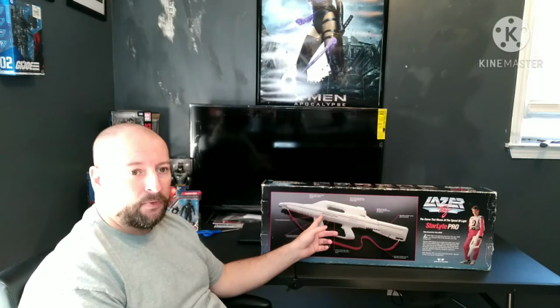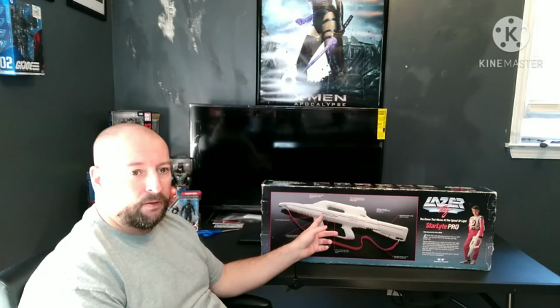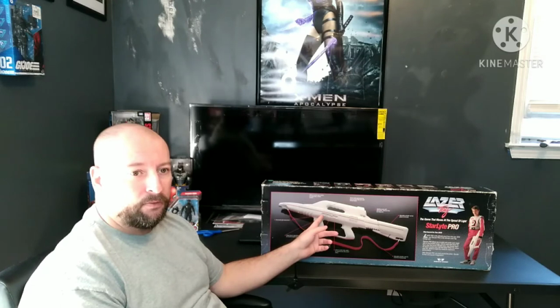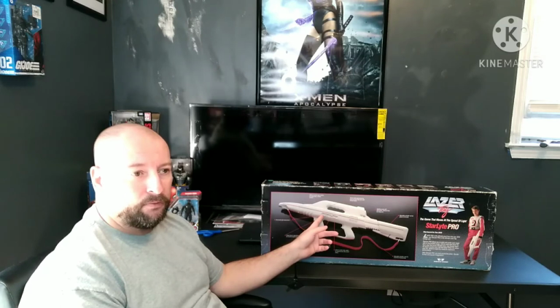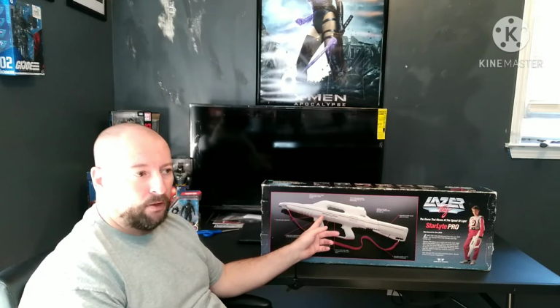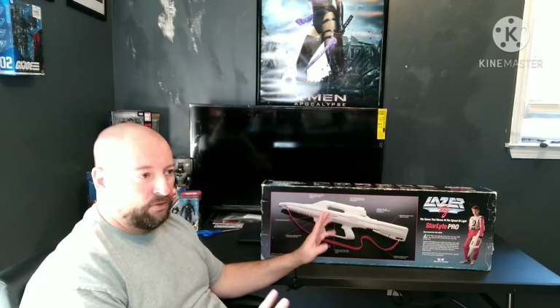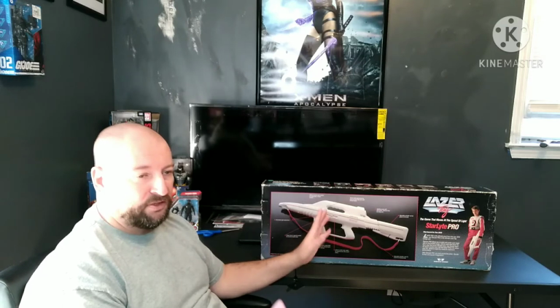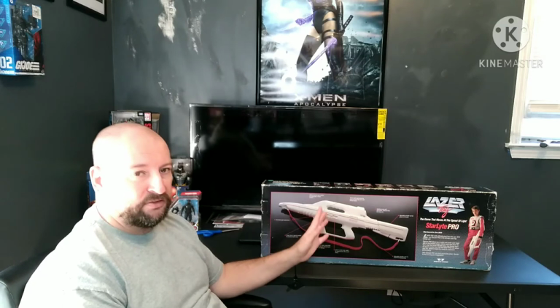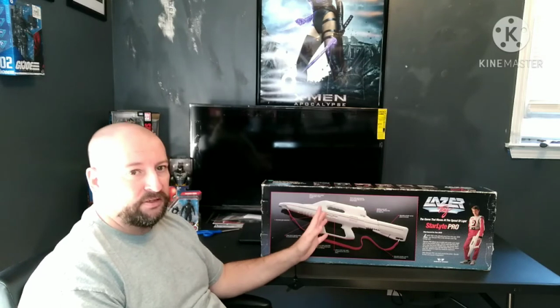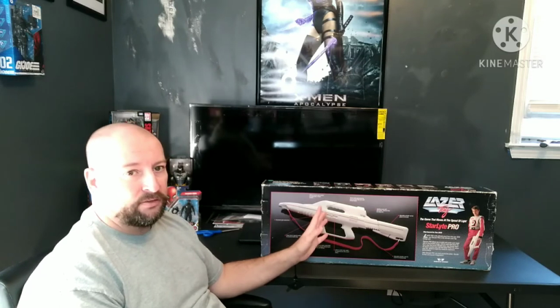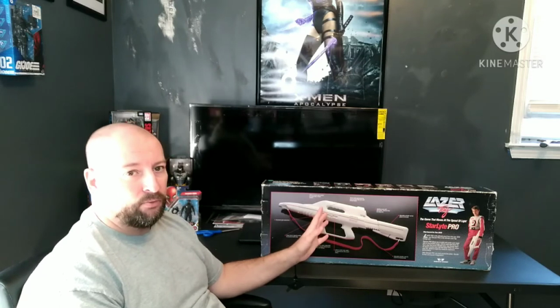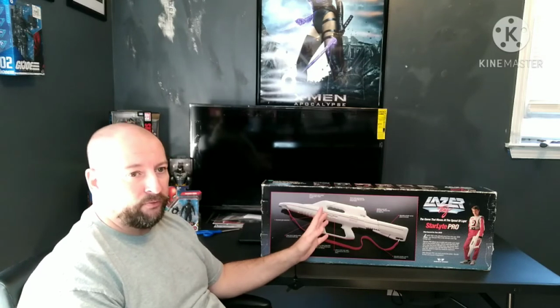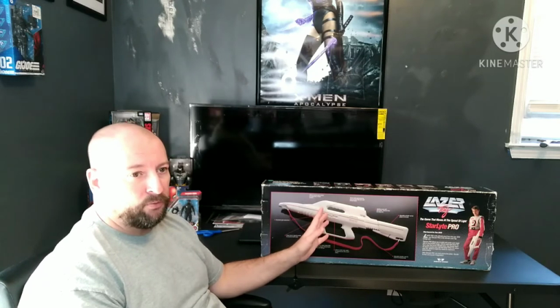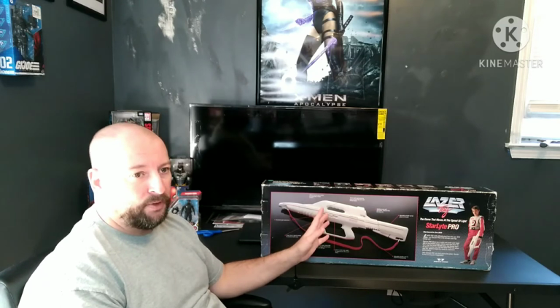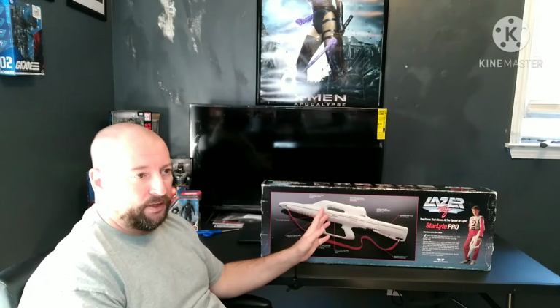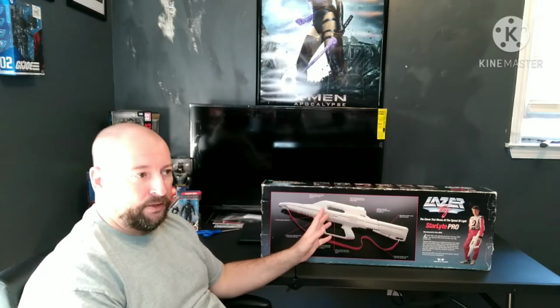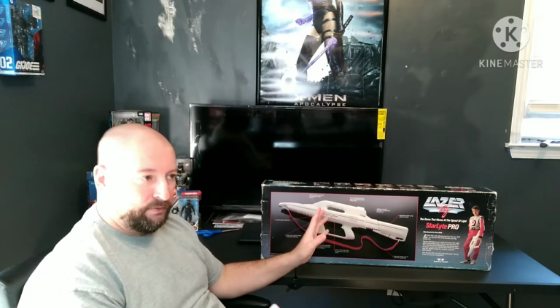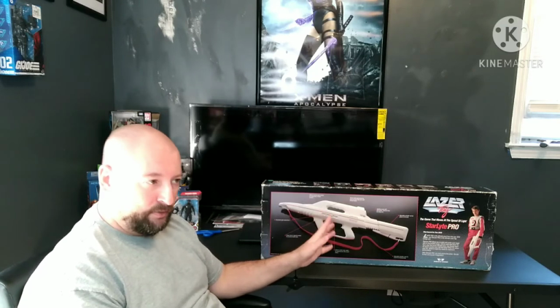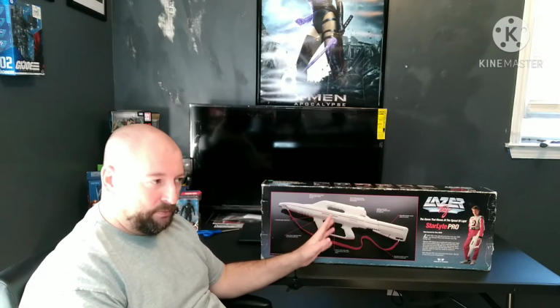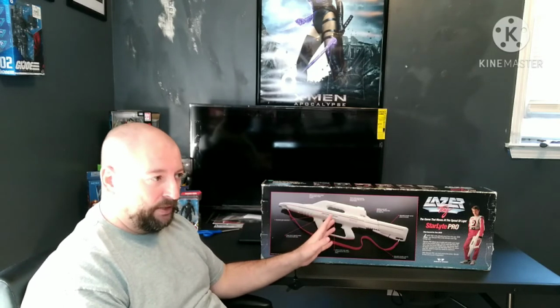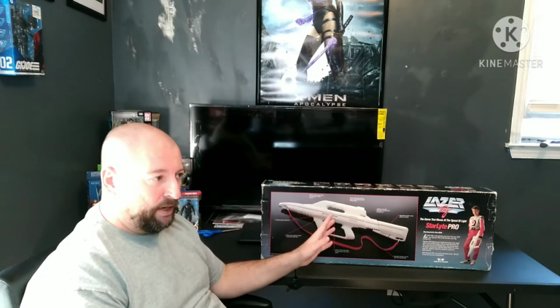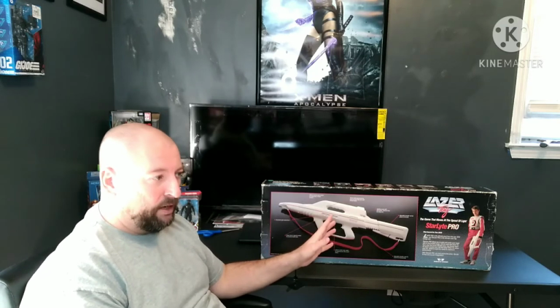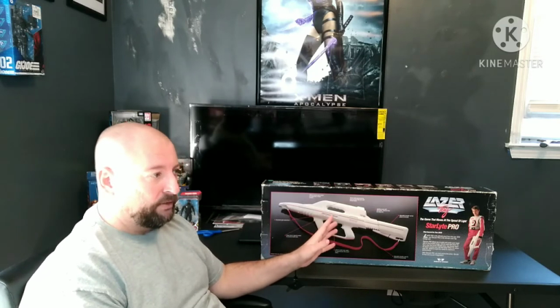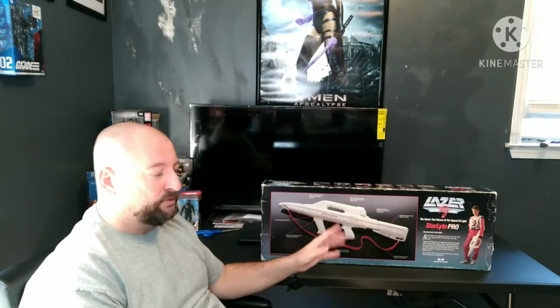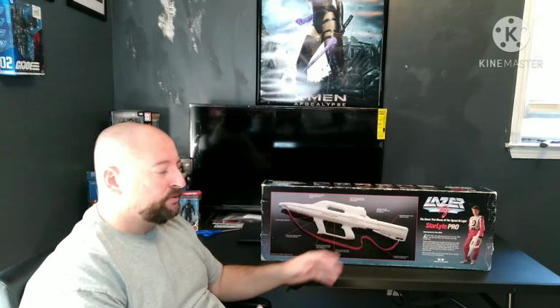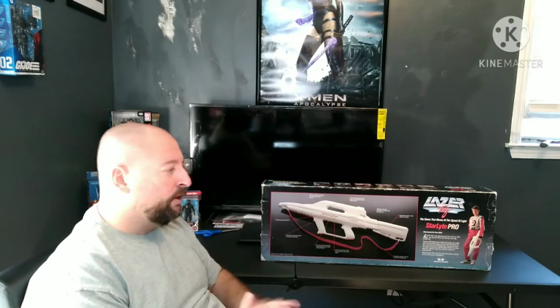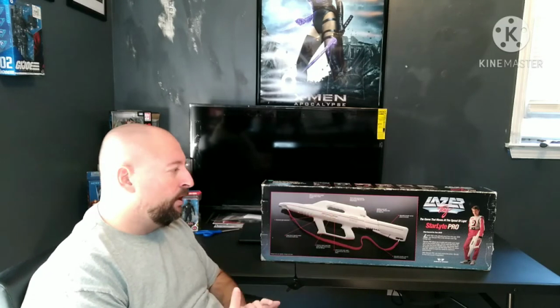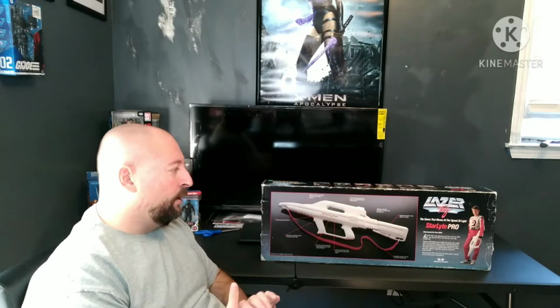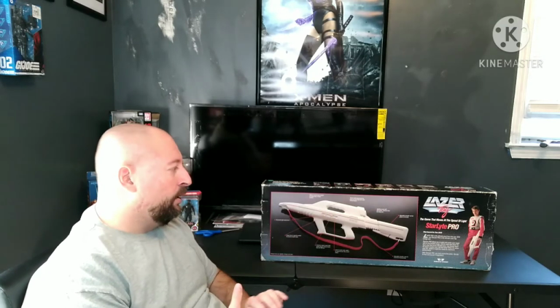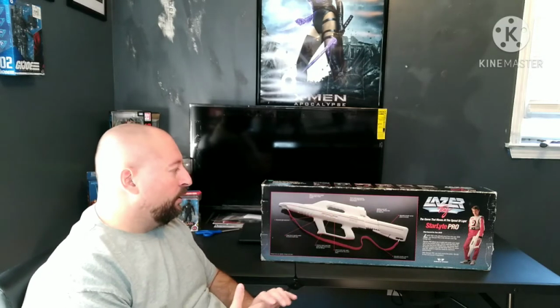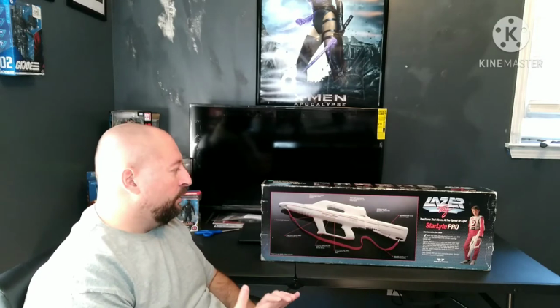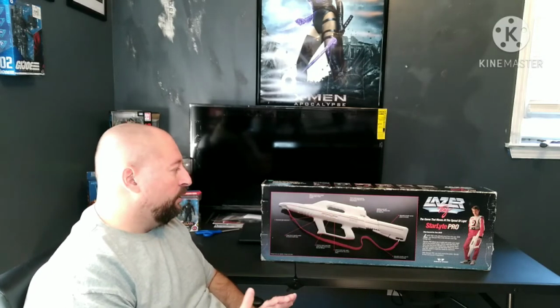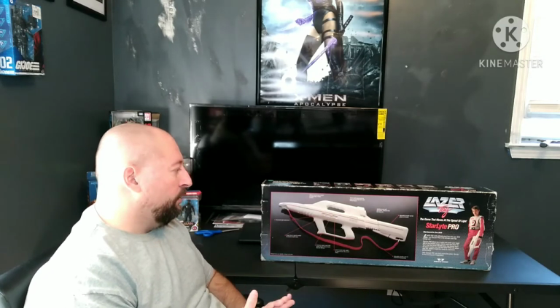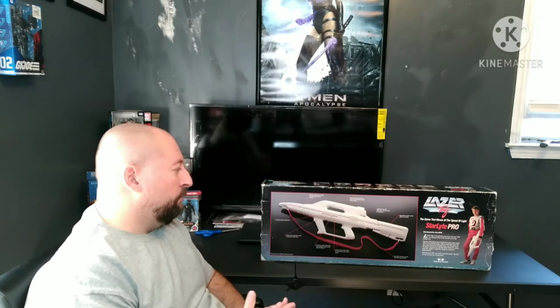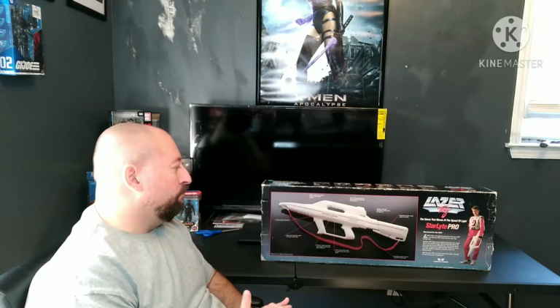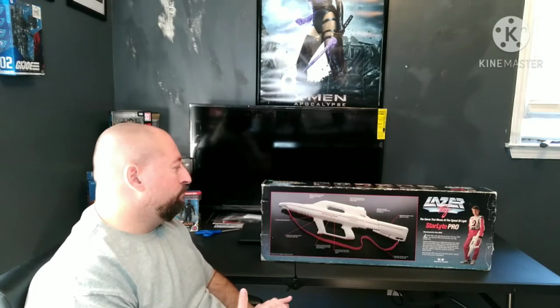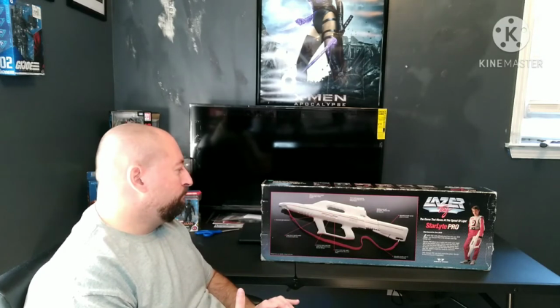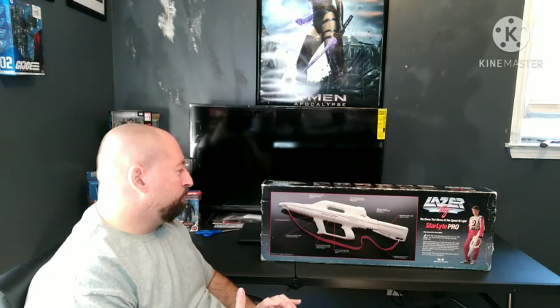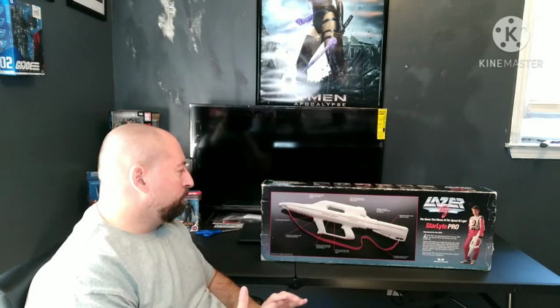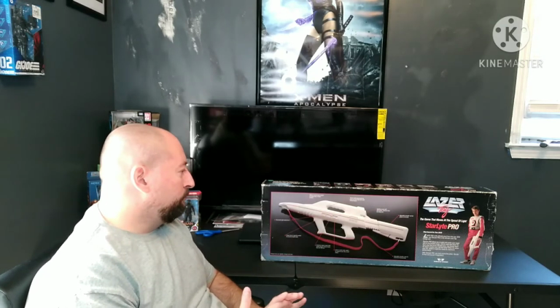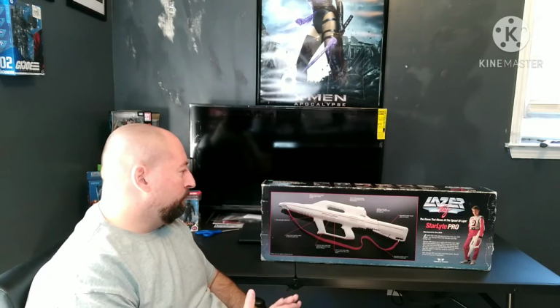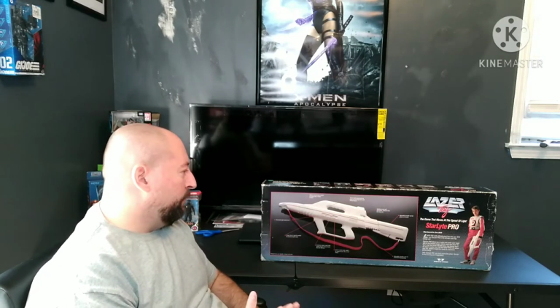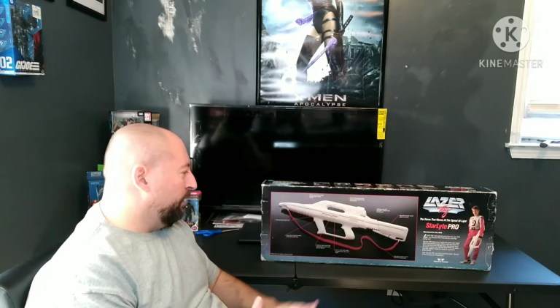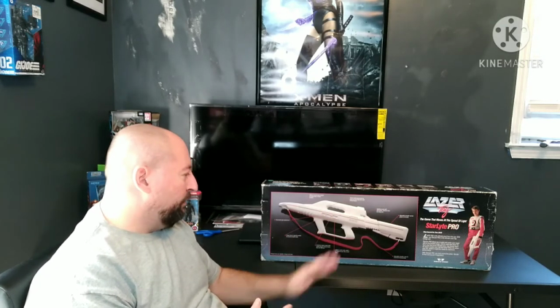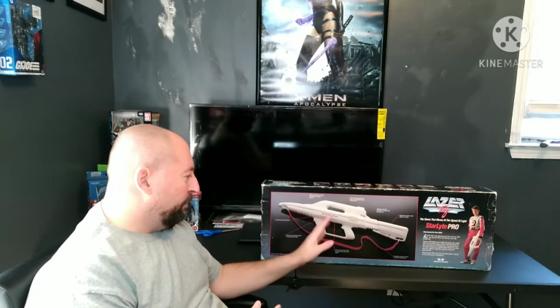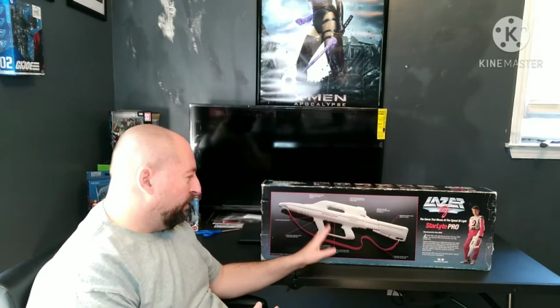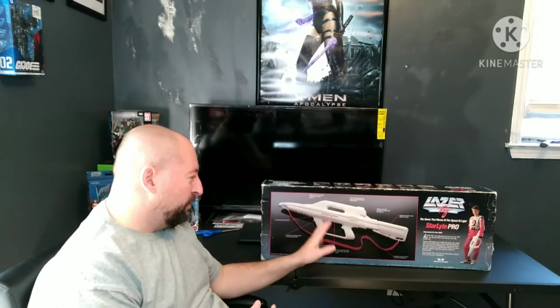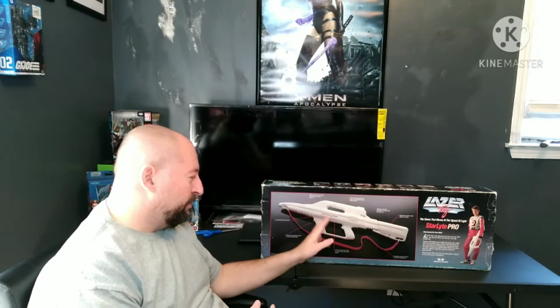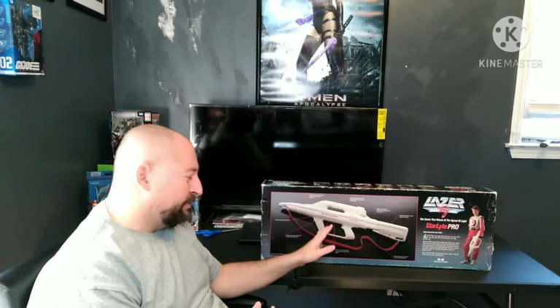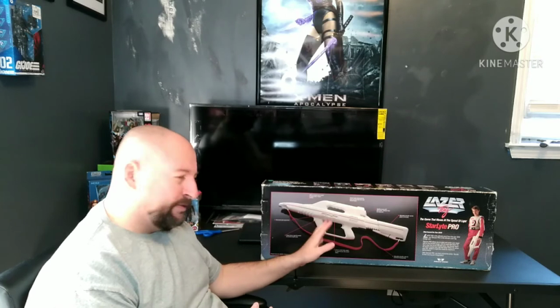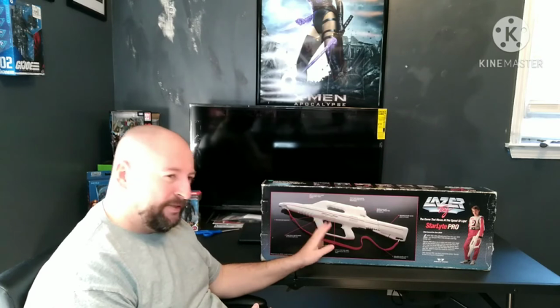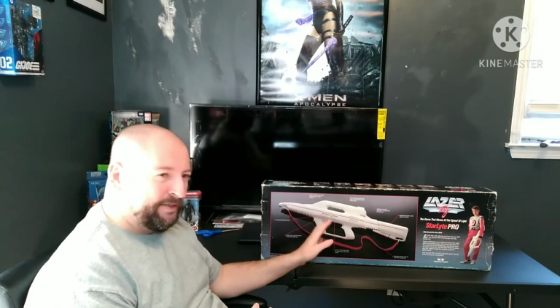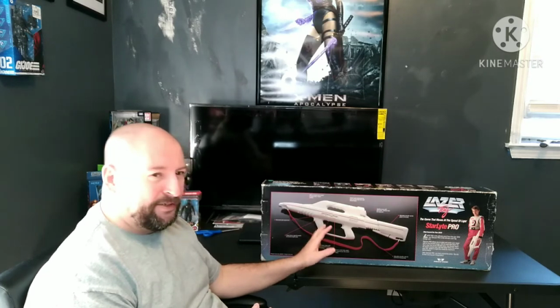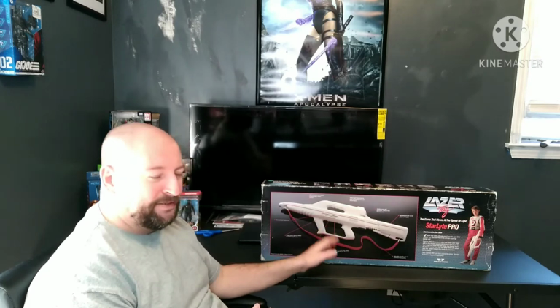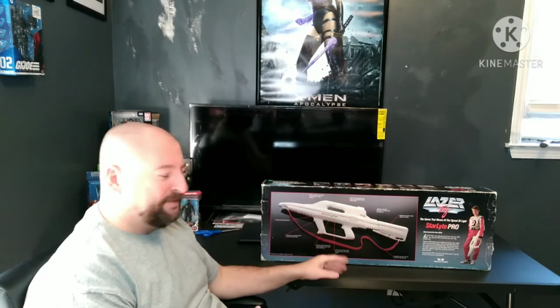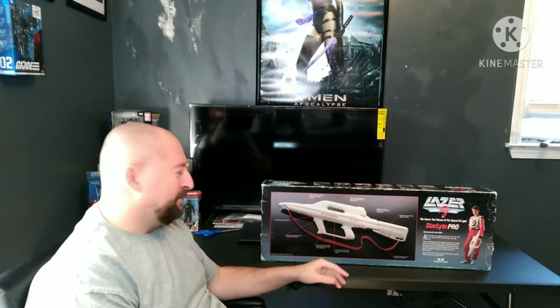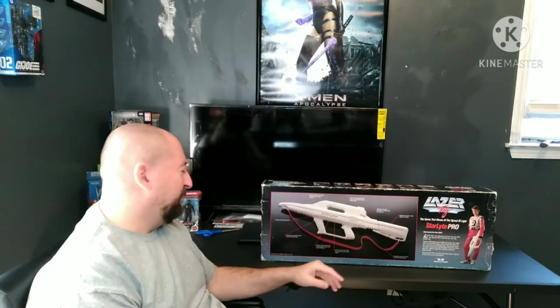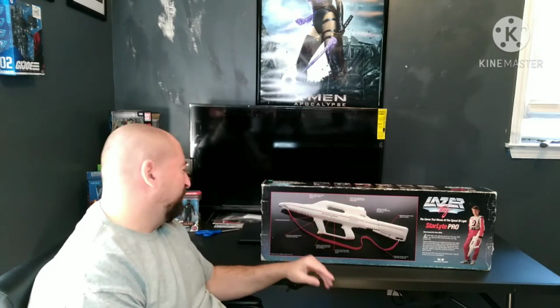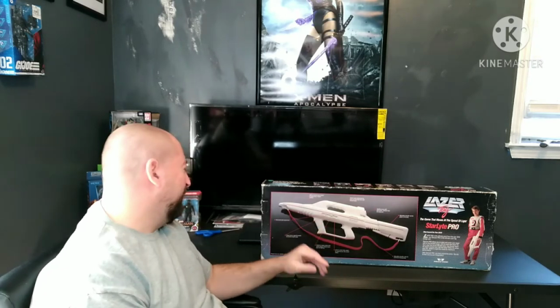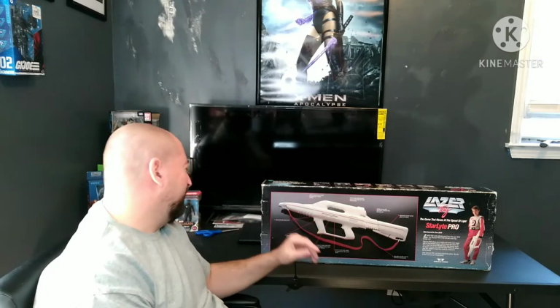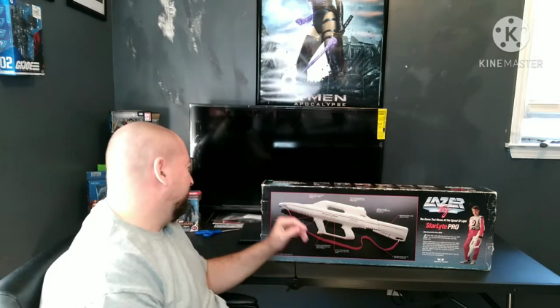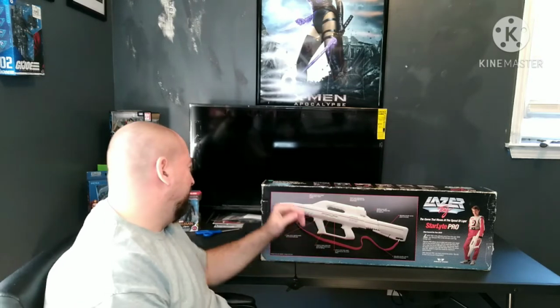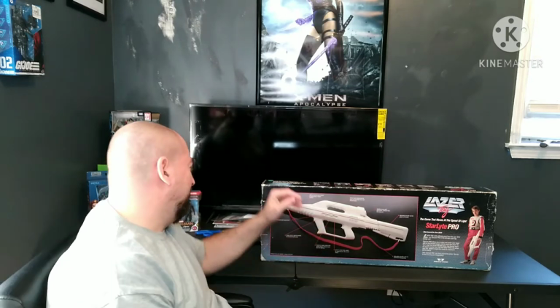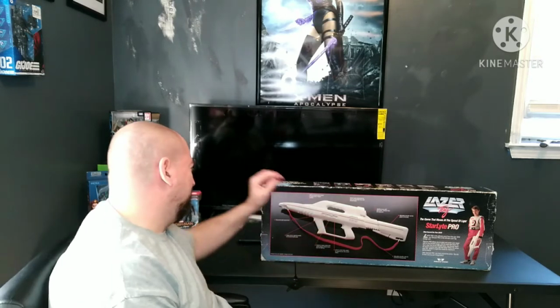My understanding is there are only six starlight pistols in circulation that are this color. Only six were ever made to my knowledge. But this is just fascinating.